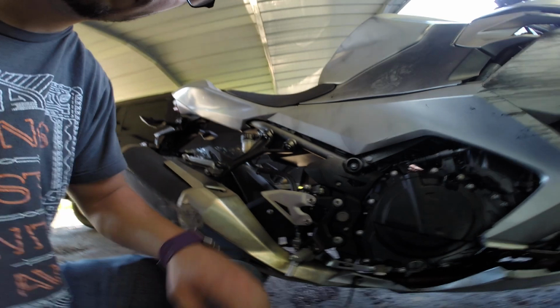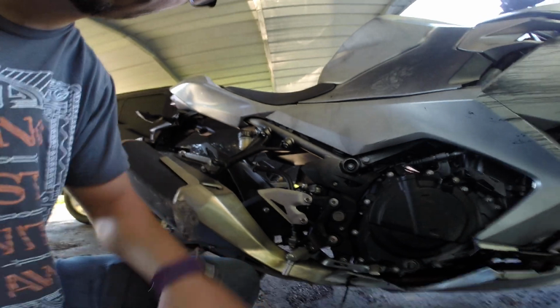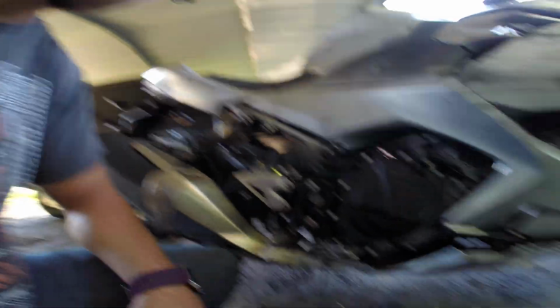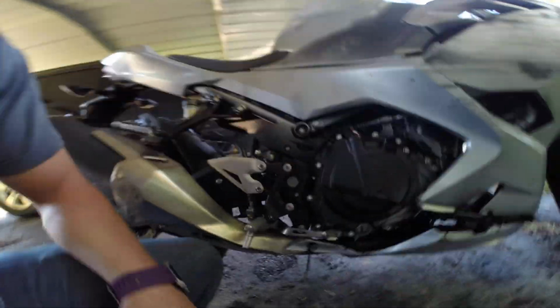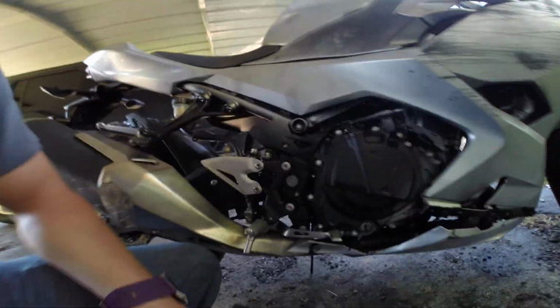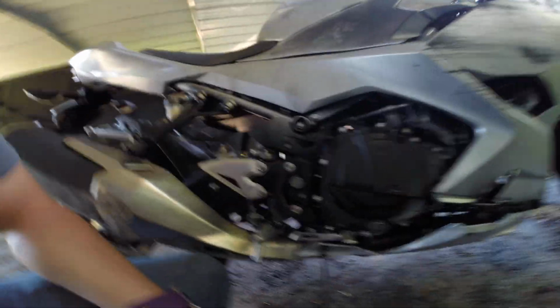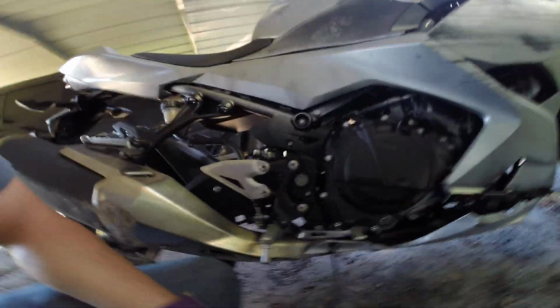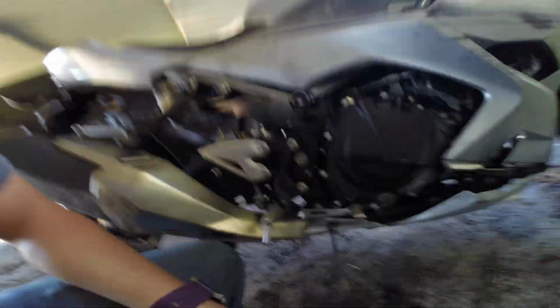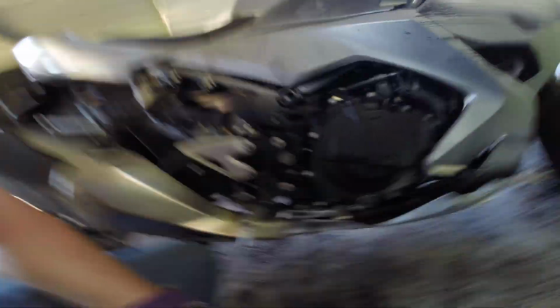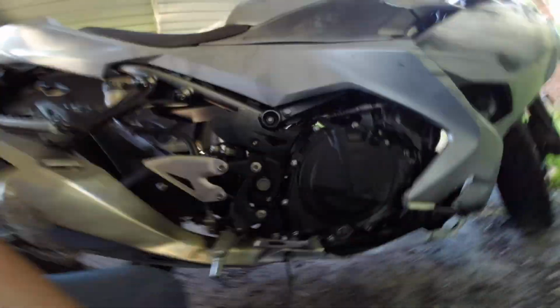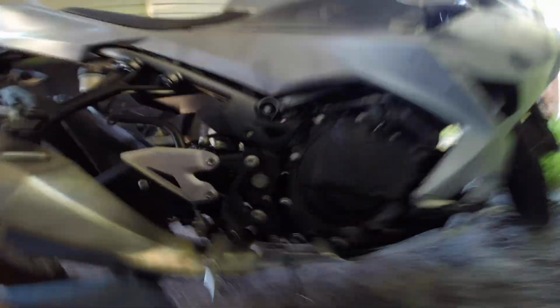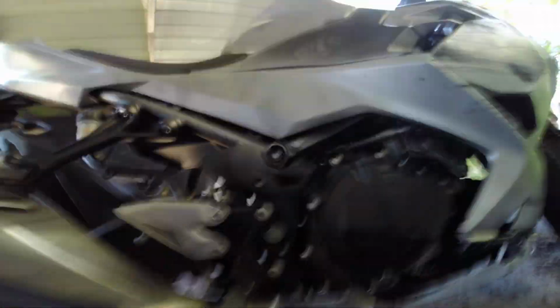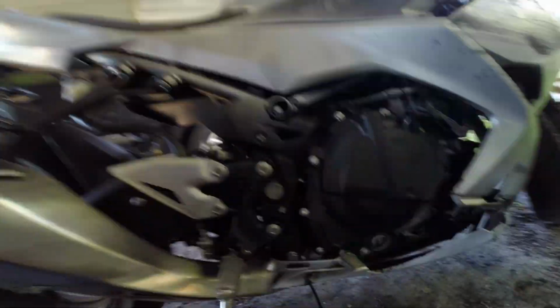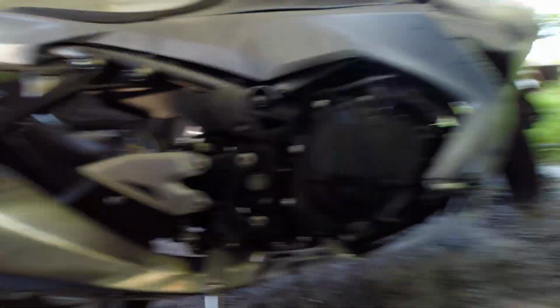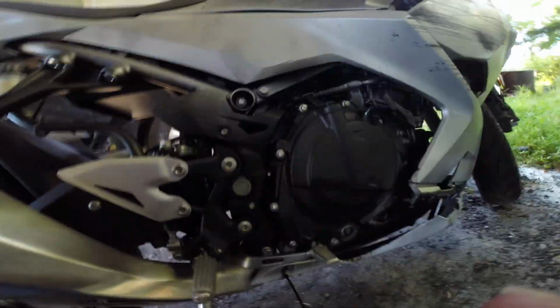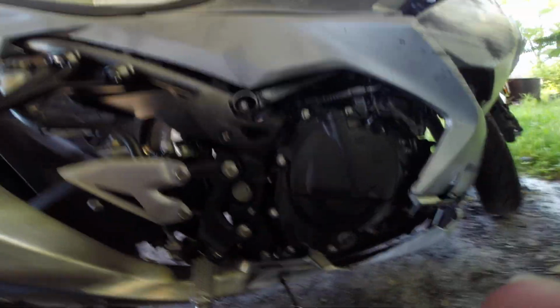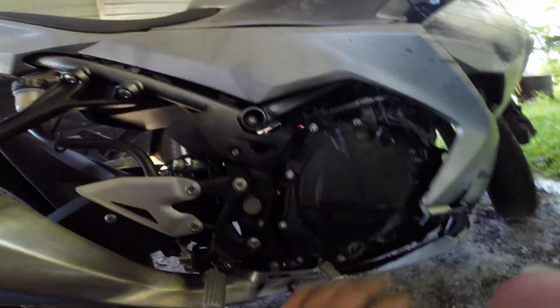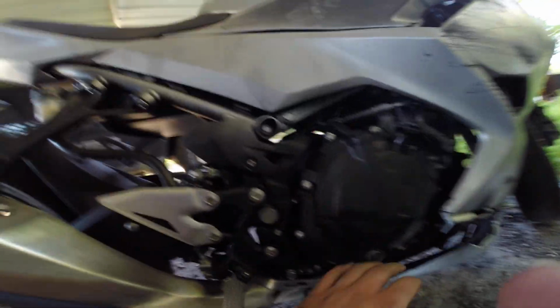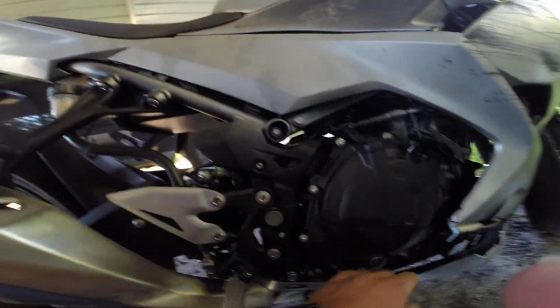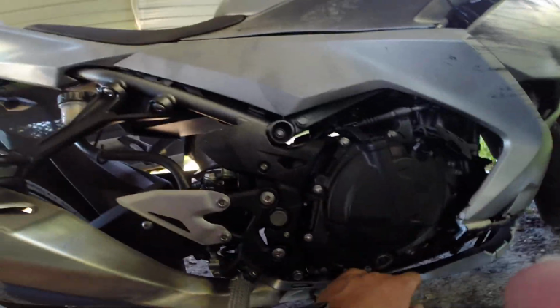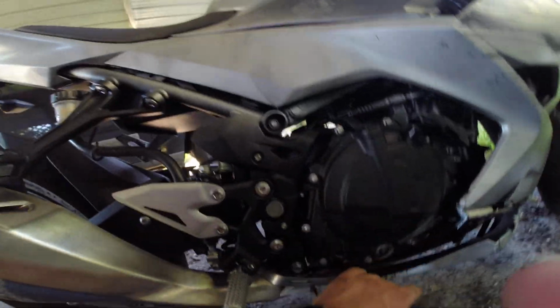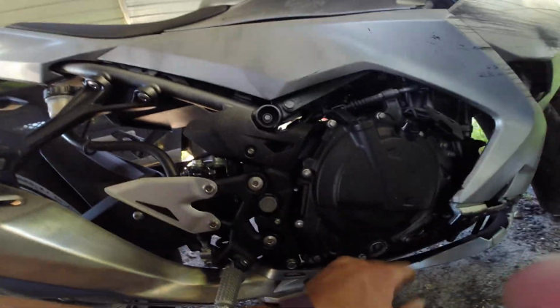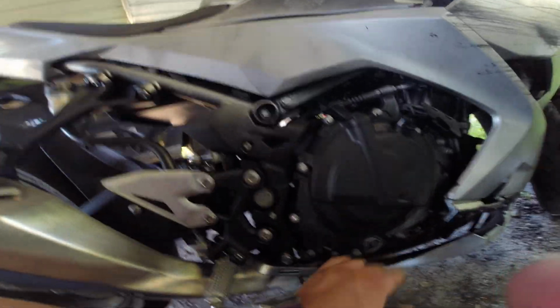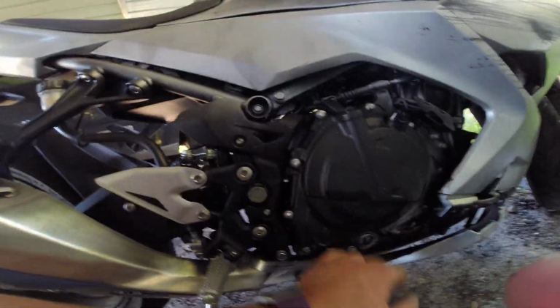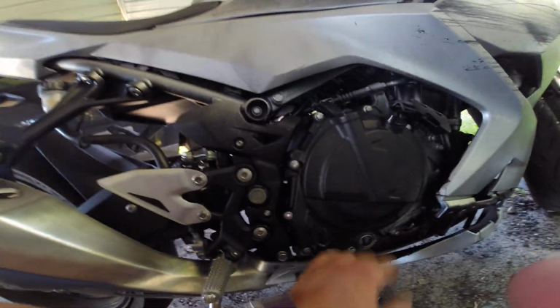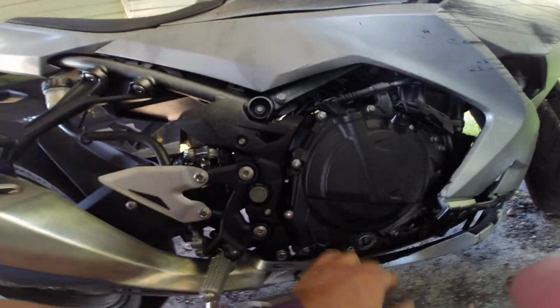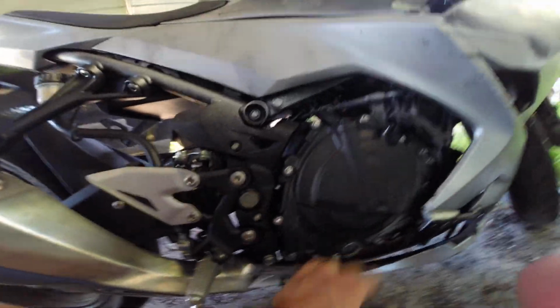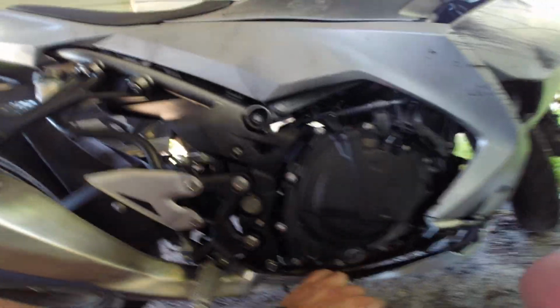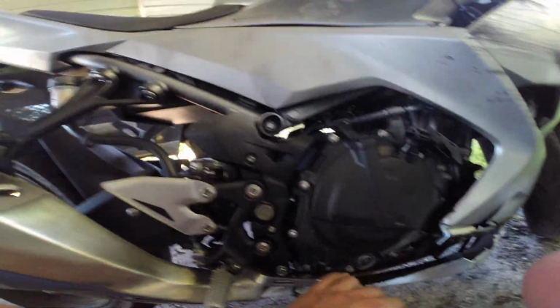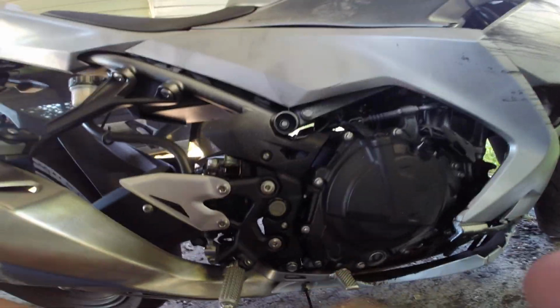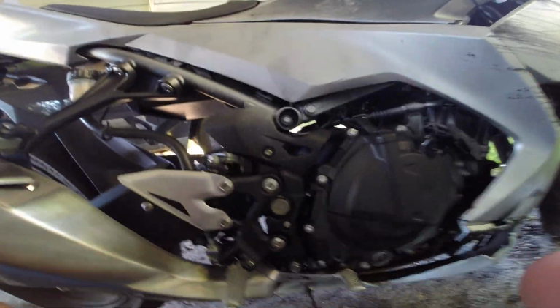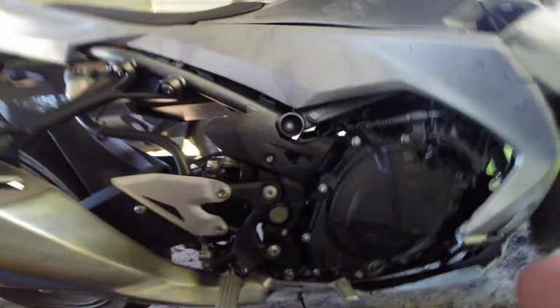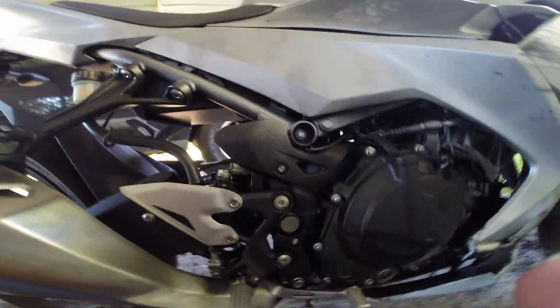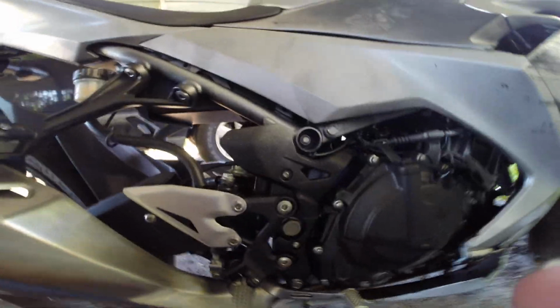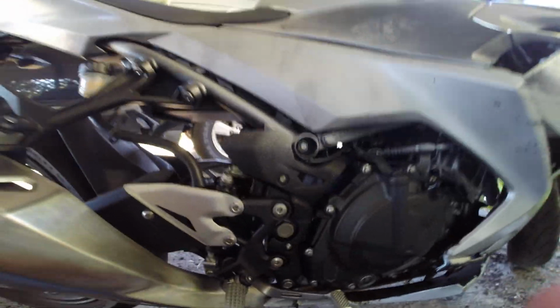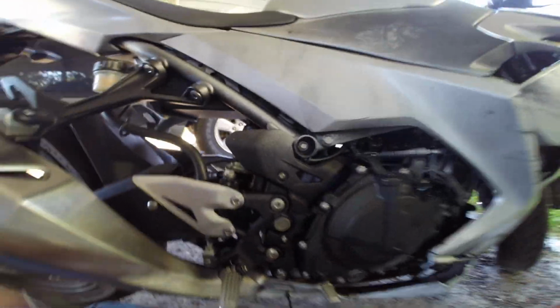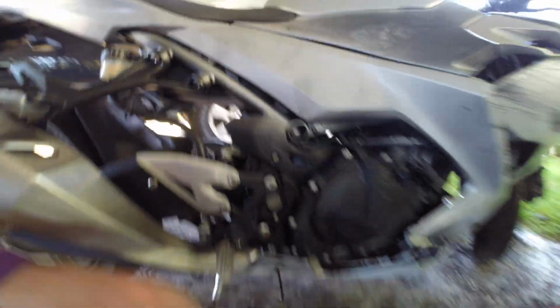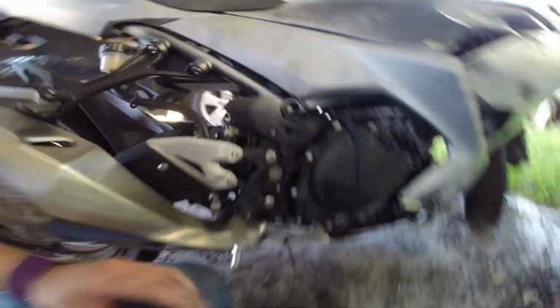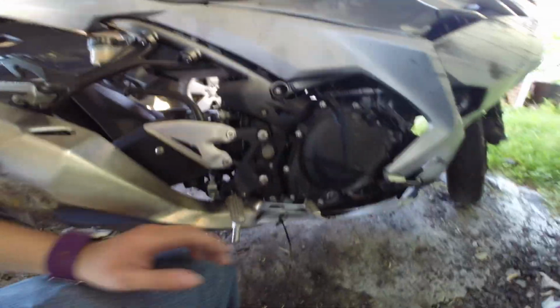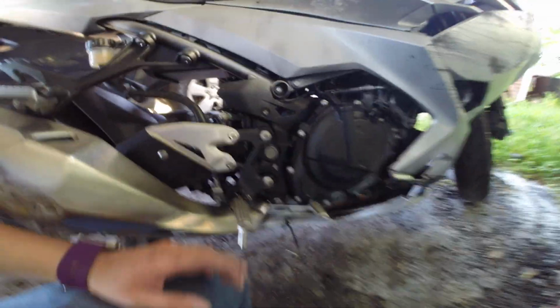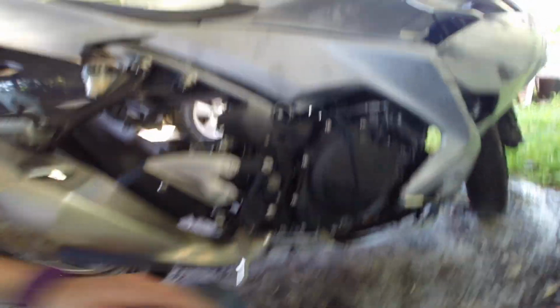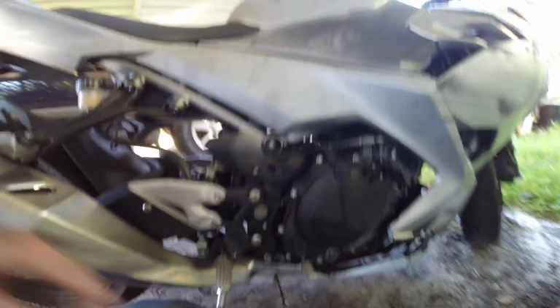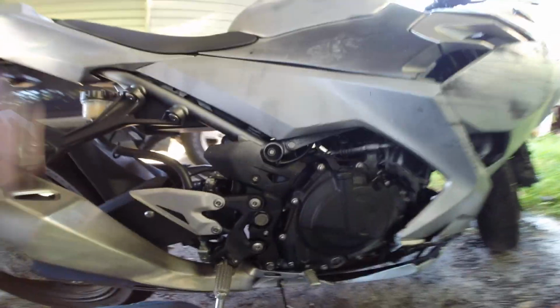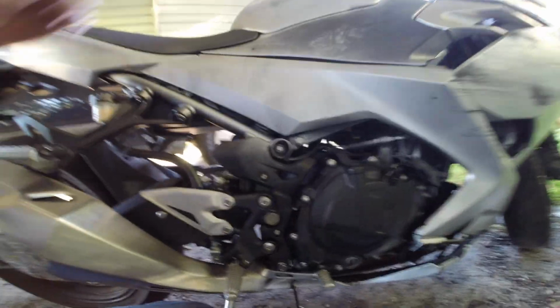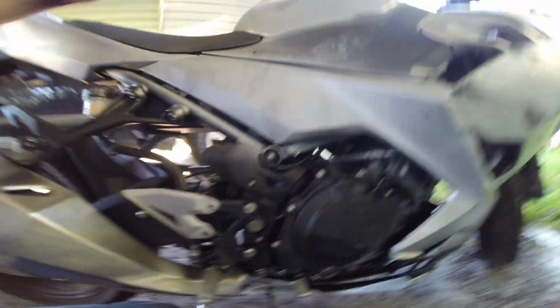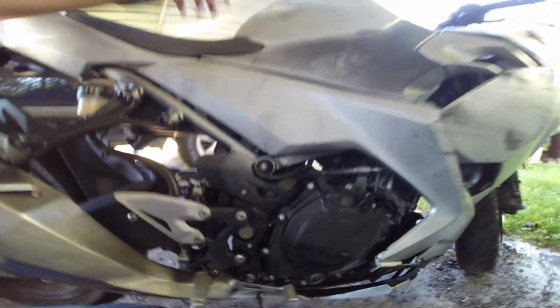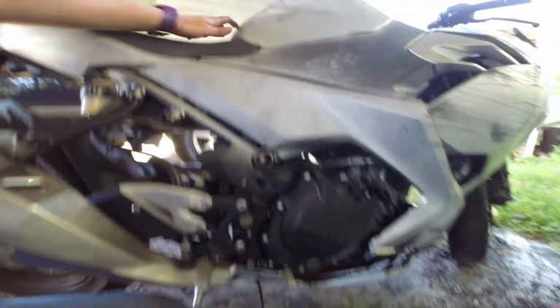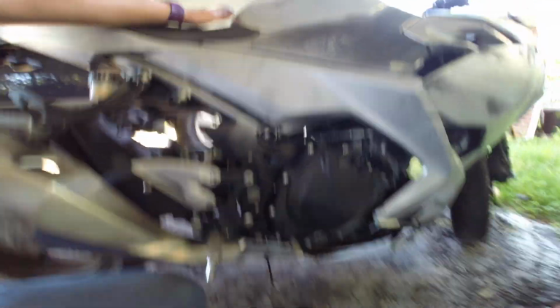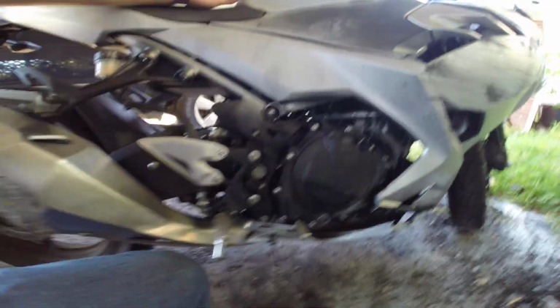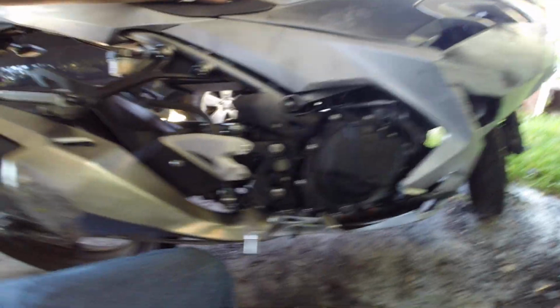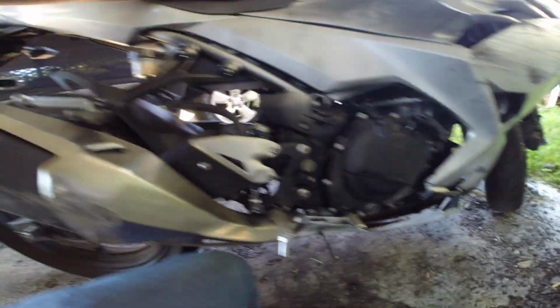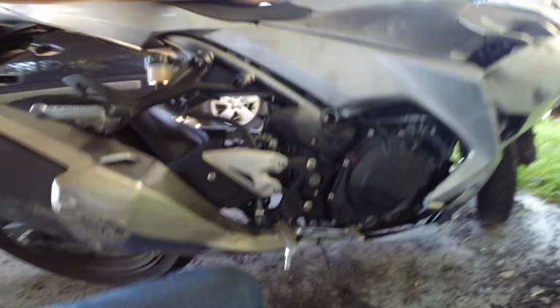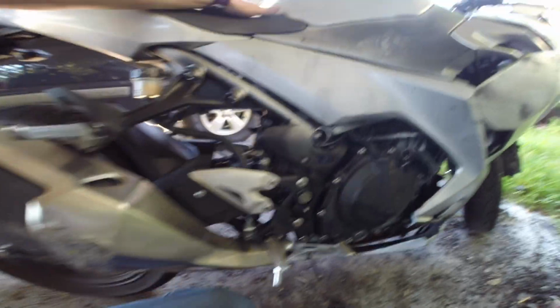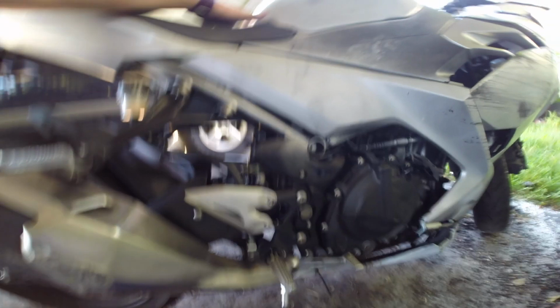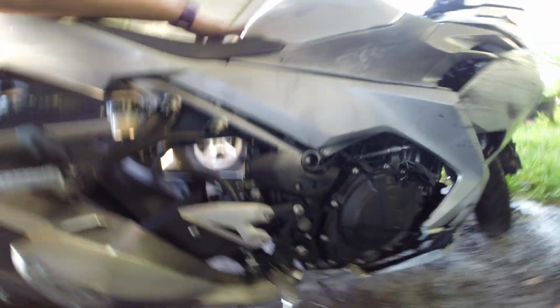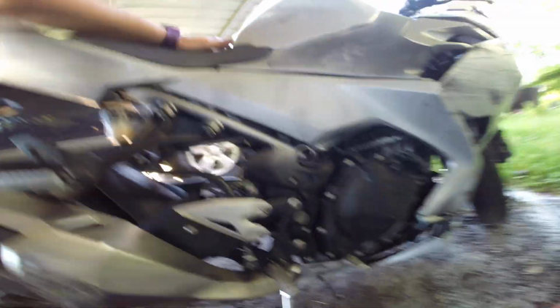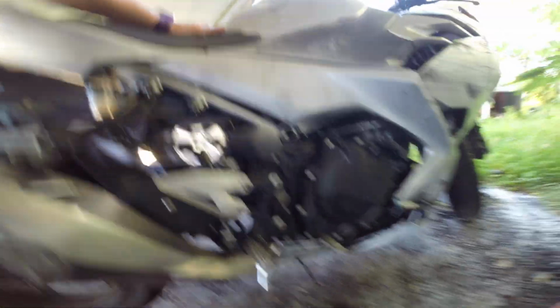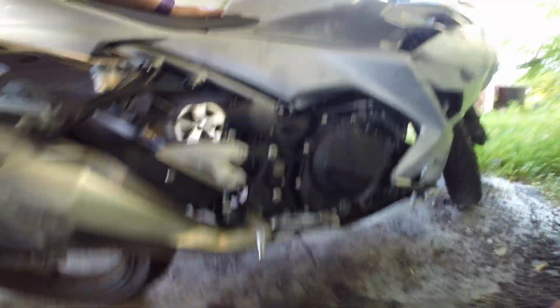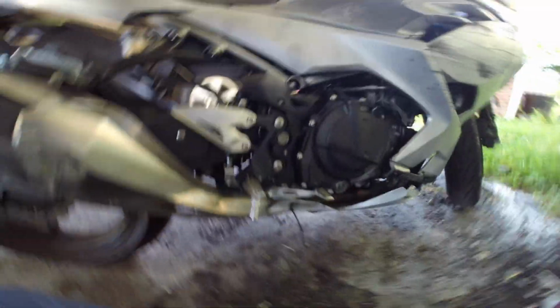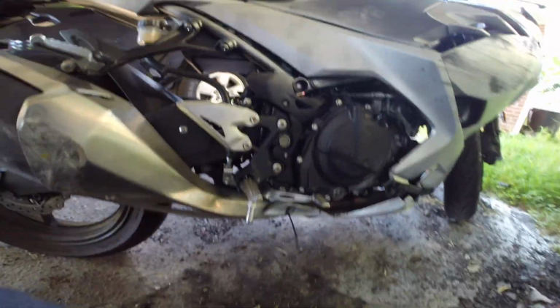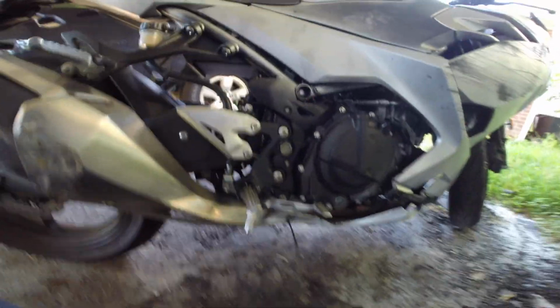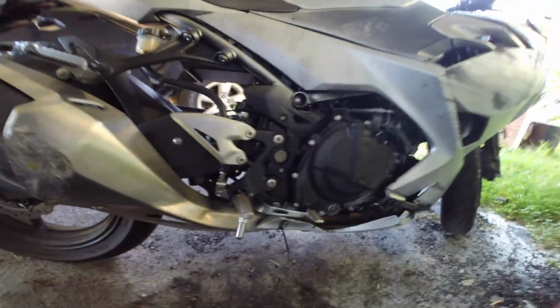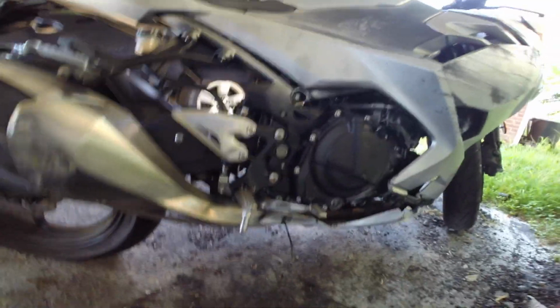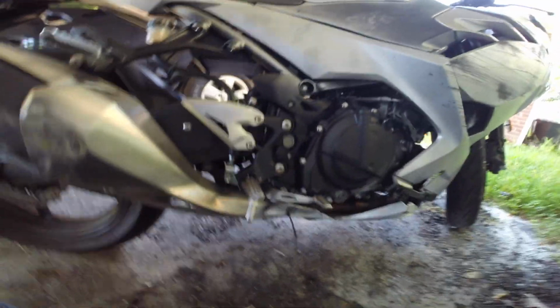Alright guys, finally the finished product. Let's drop a key and make sure my brake lights are gonna work.